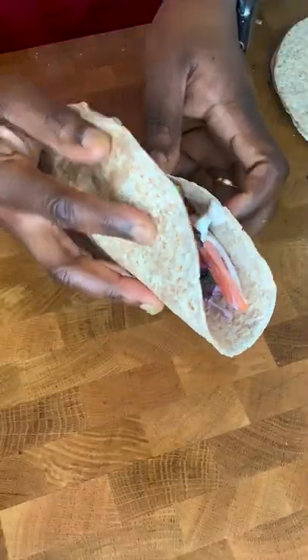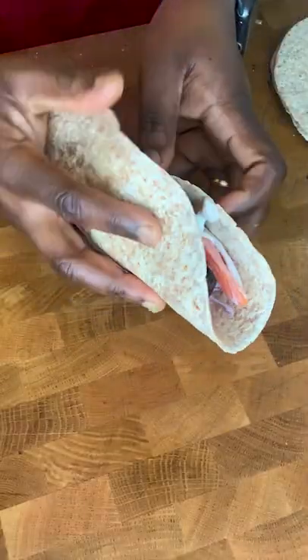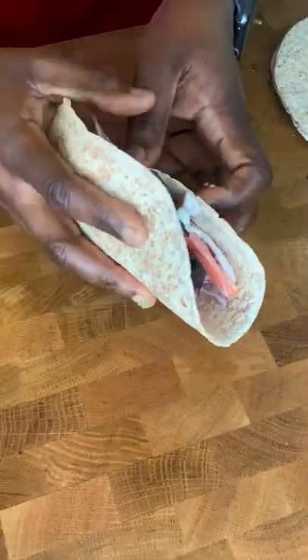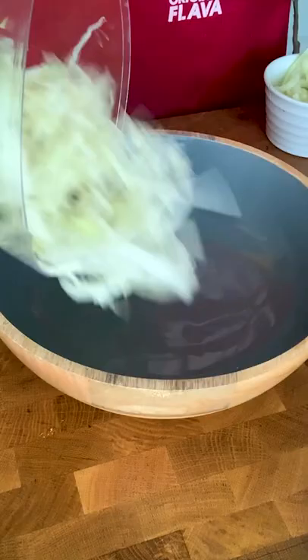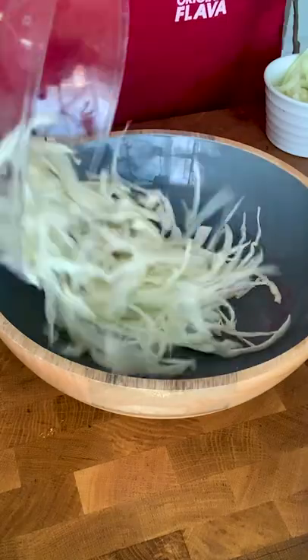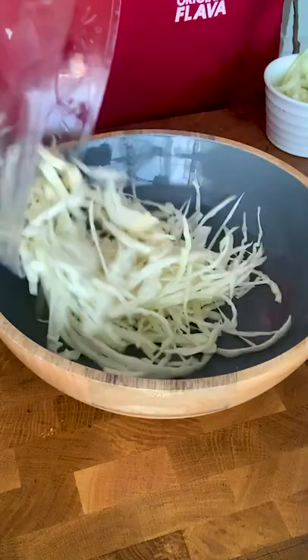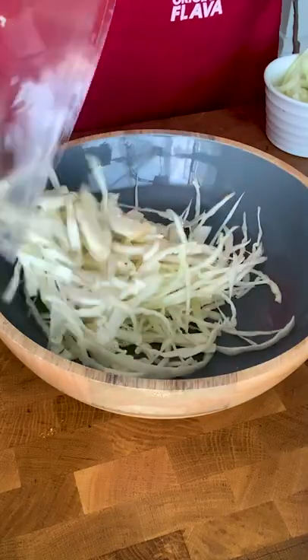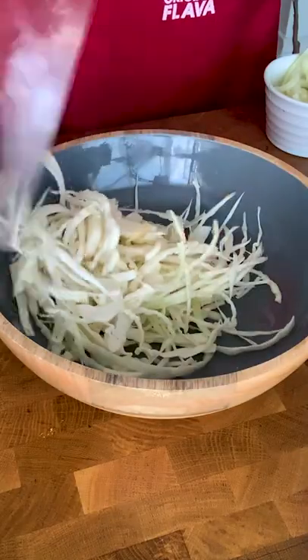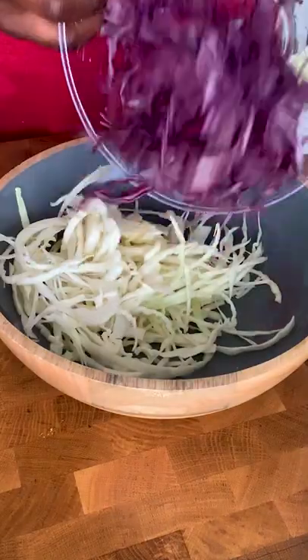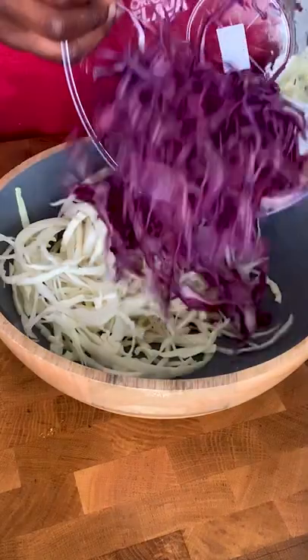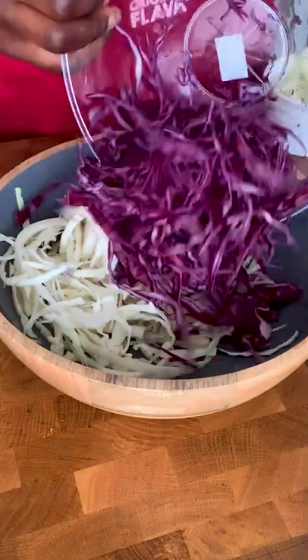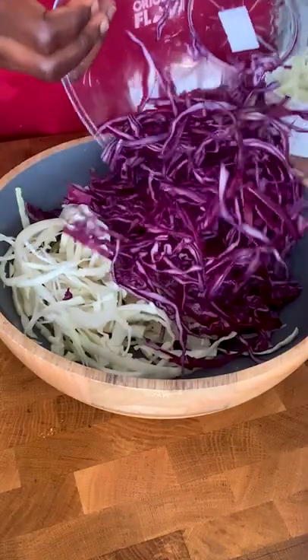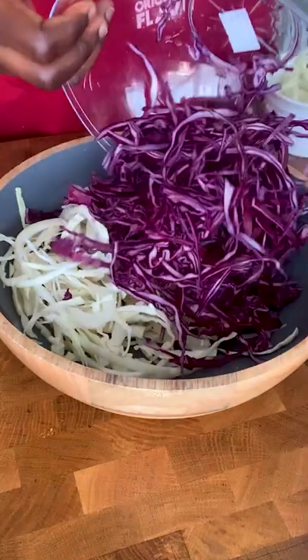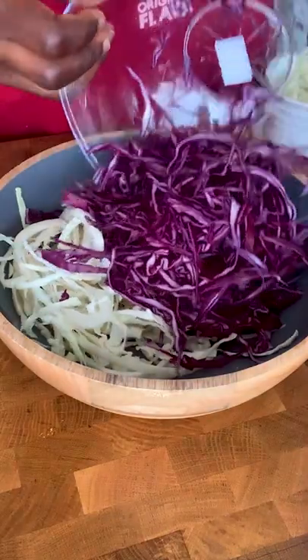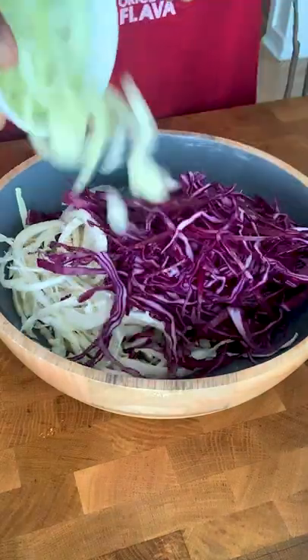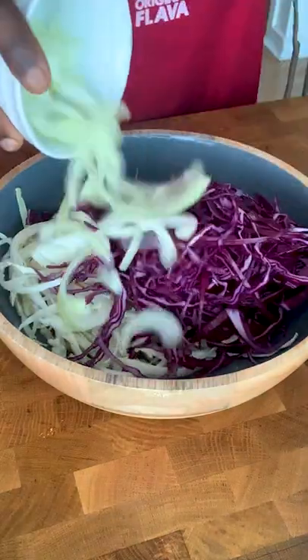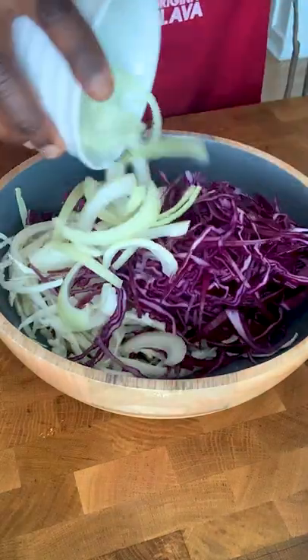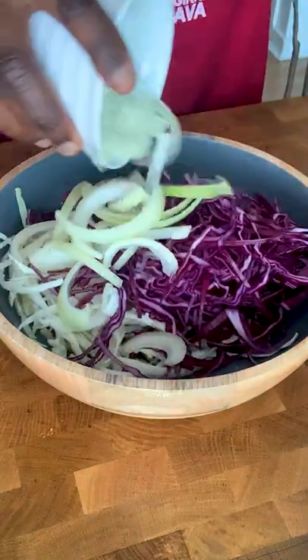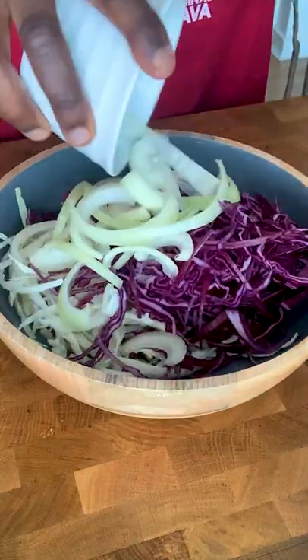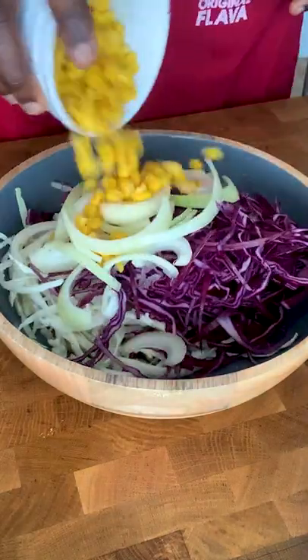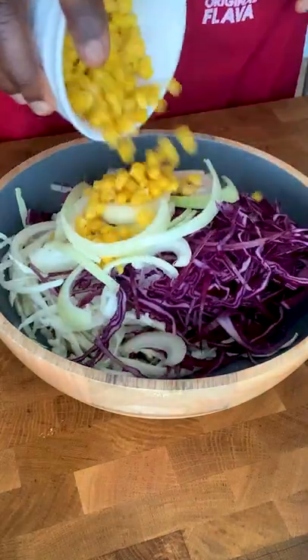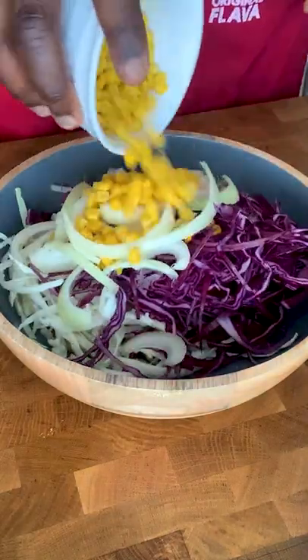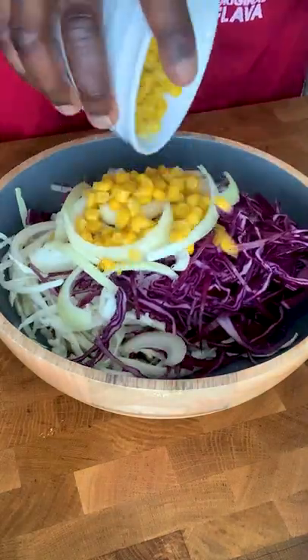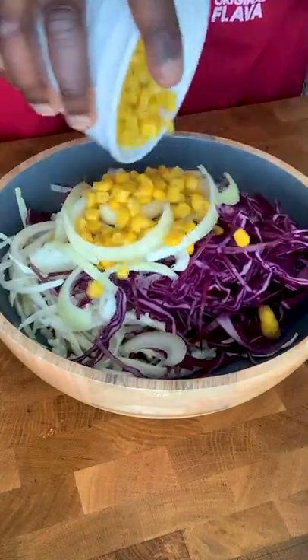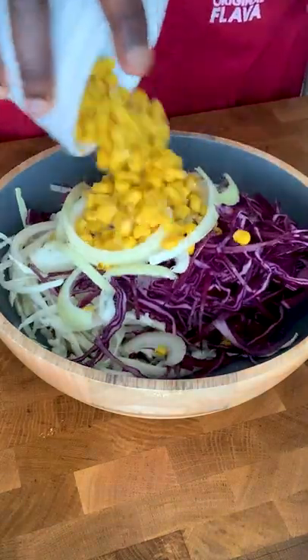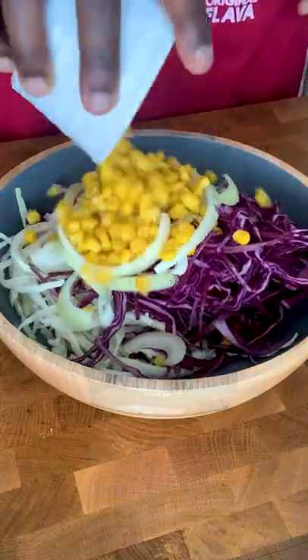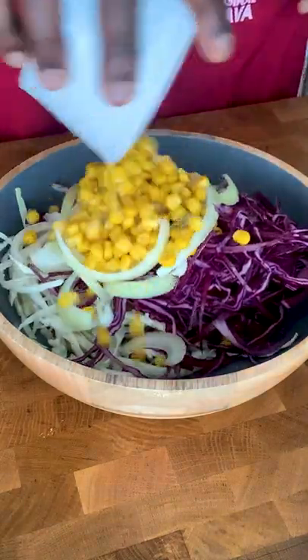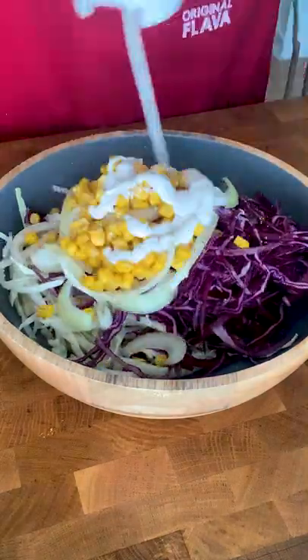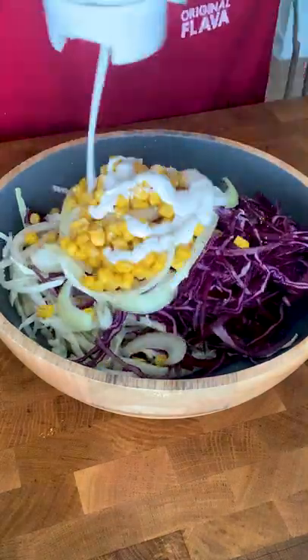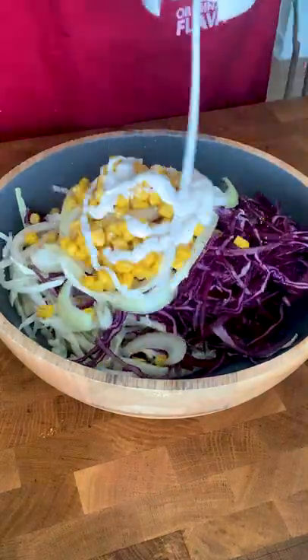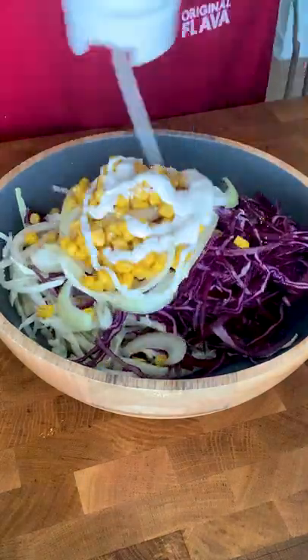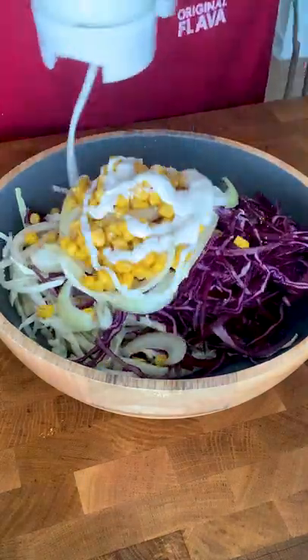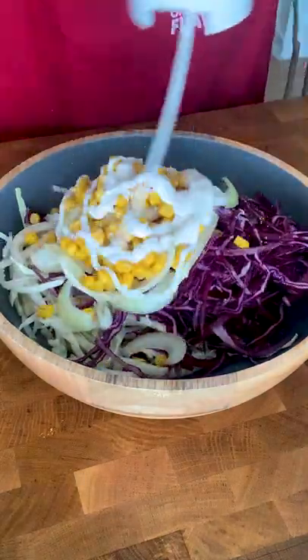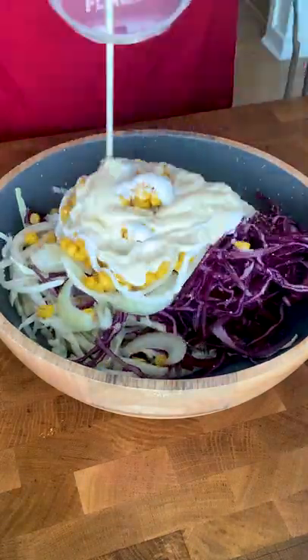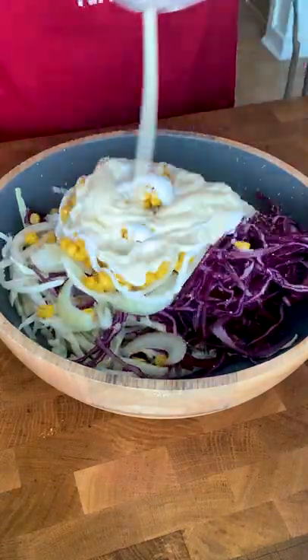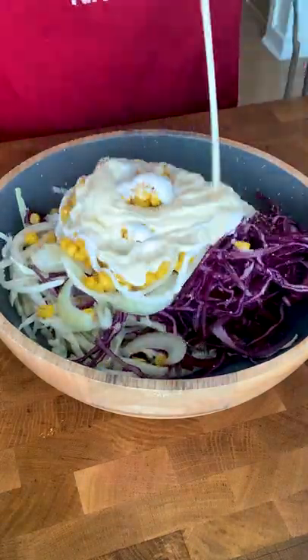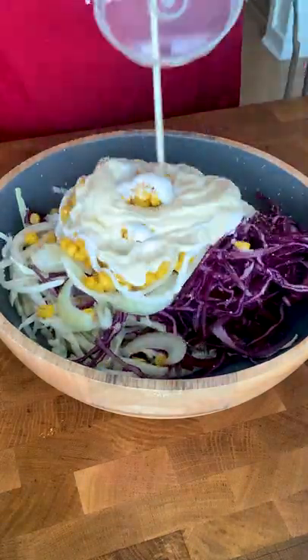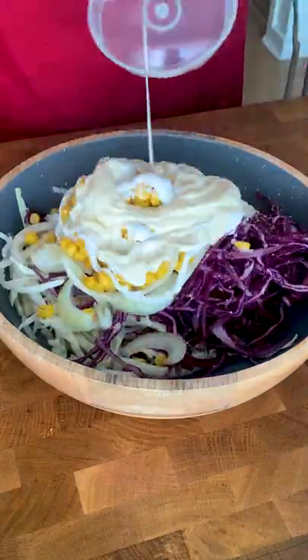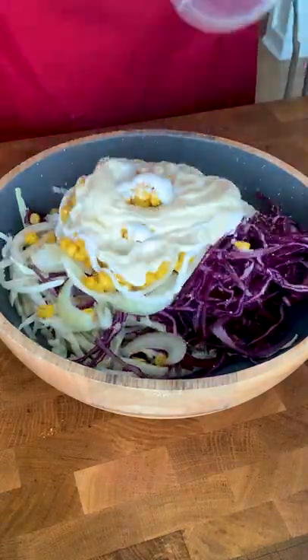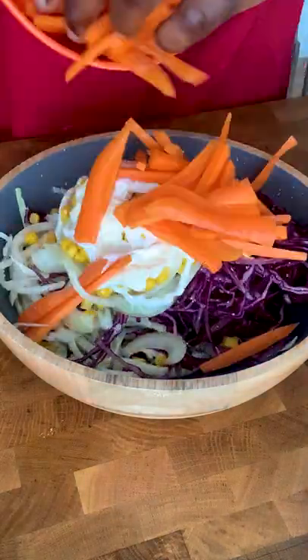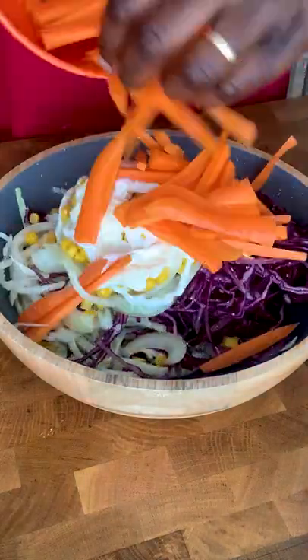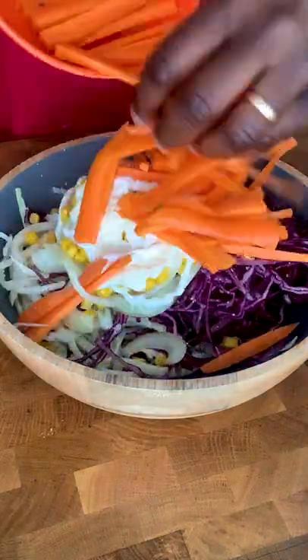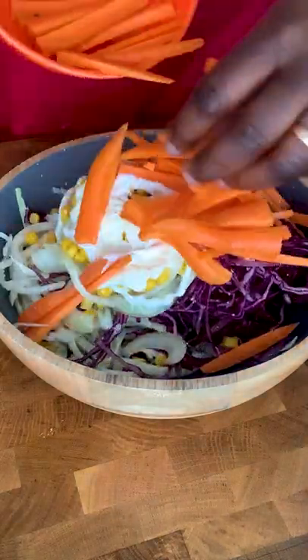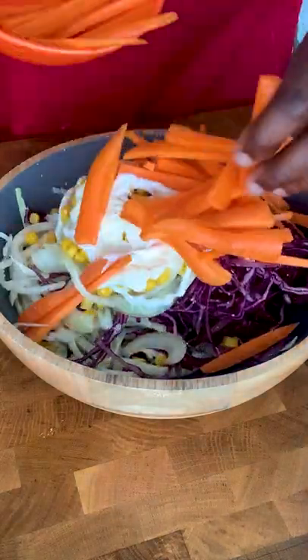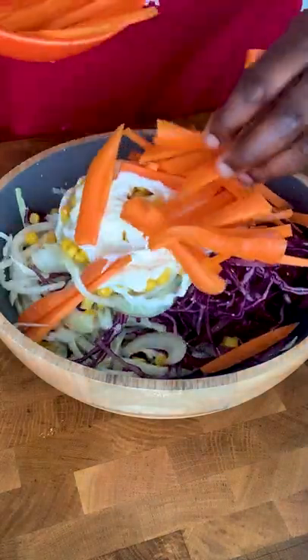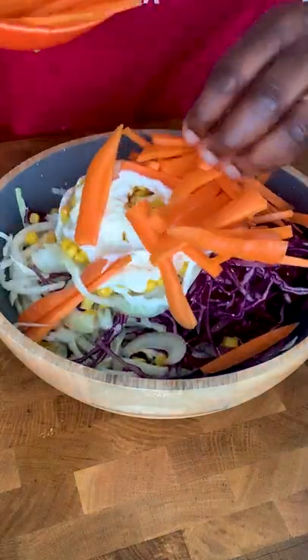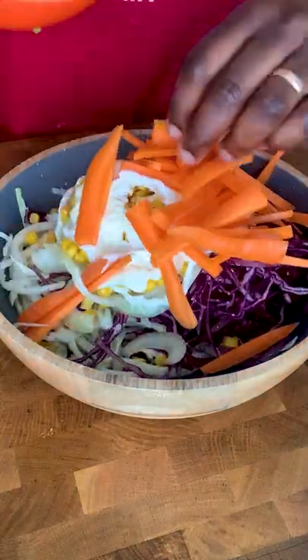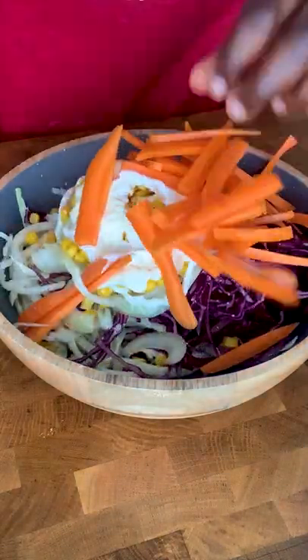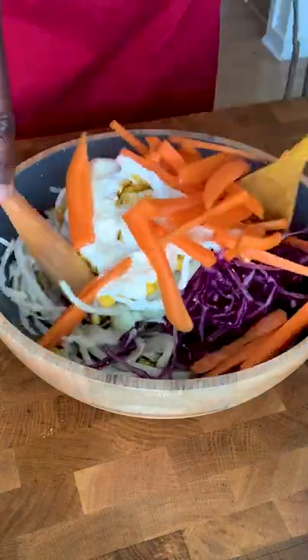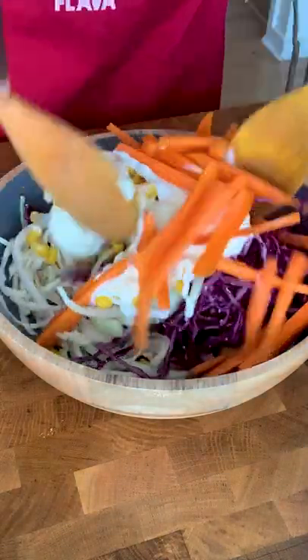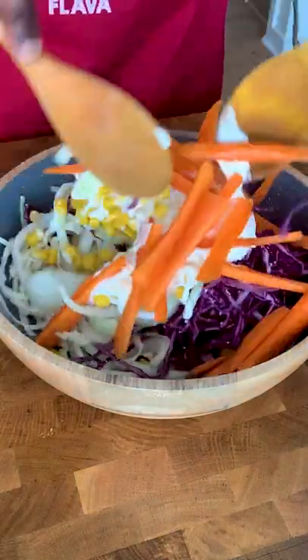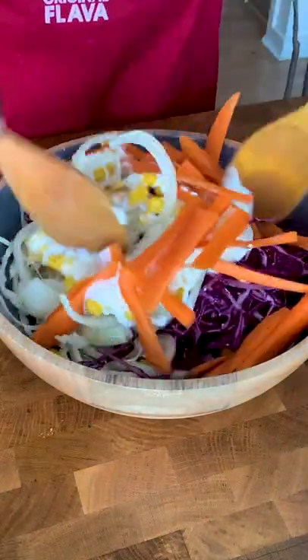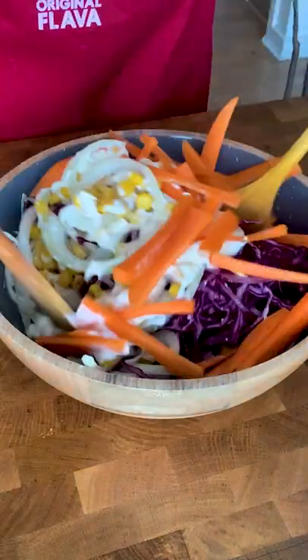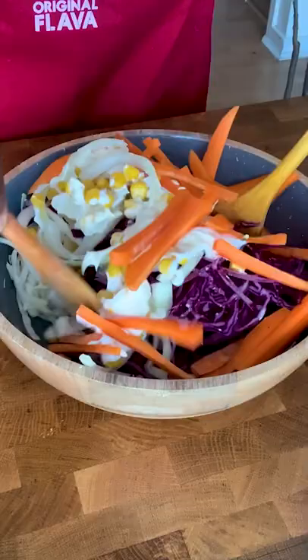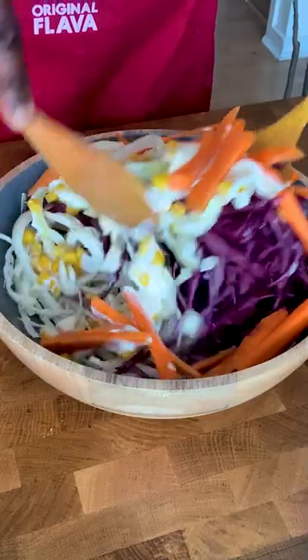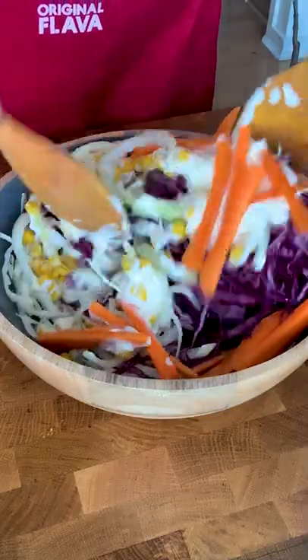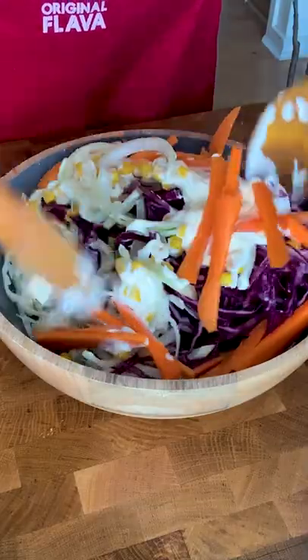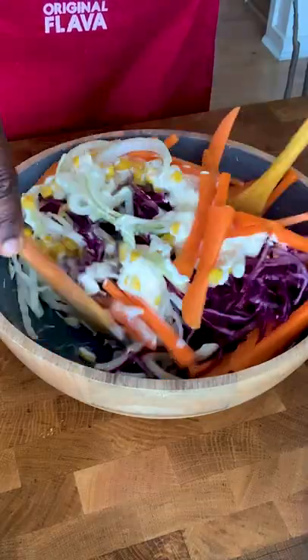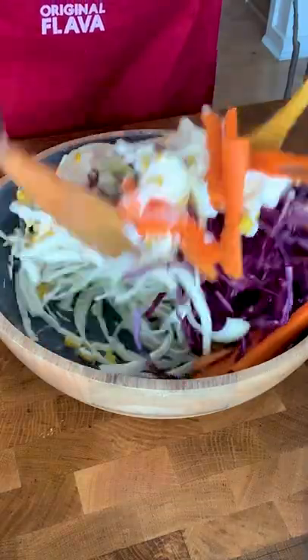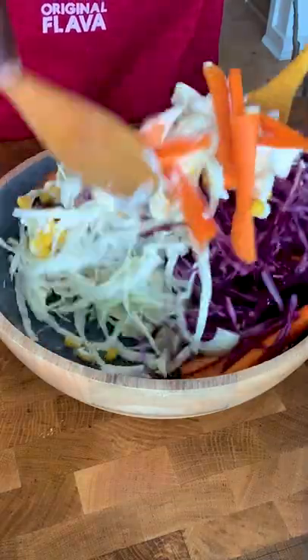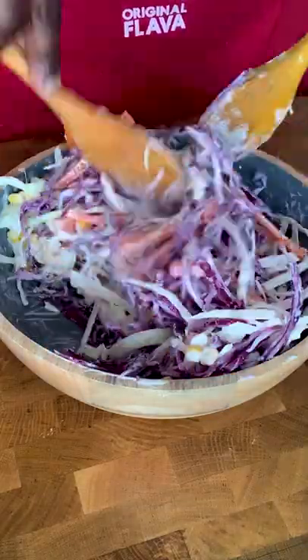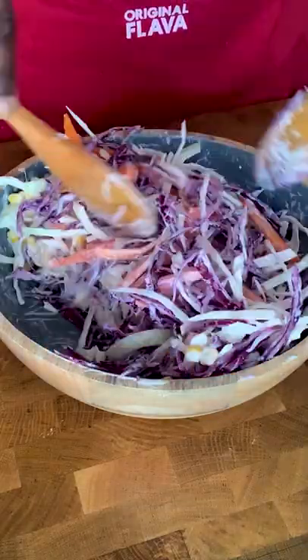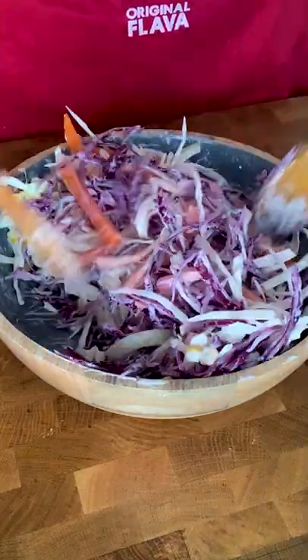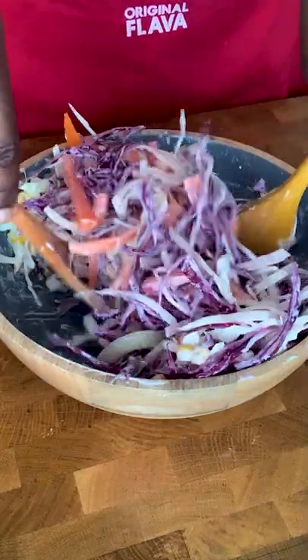Pour in your white cabbage, your red cabbage, your onions, sweet corn, vegan mayo, vegan salad cream, some sliced carrots and mix it all up.